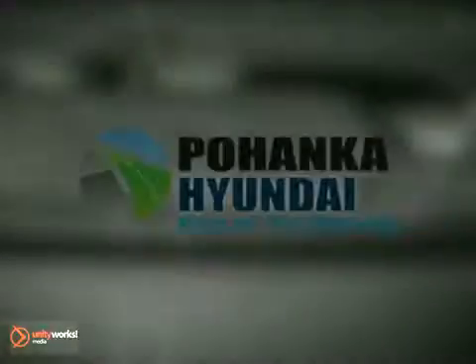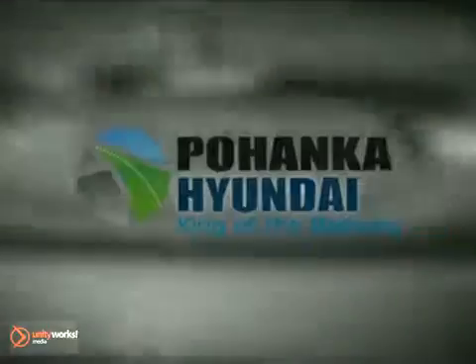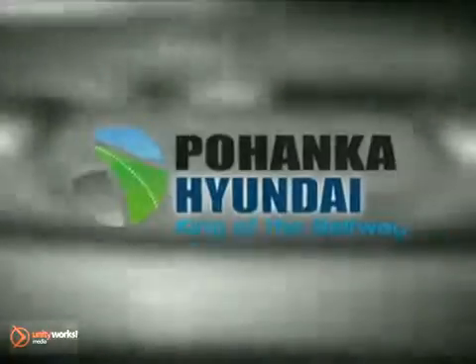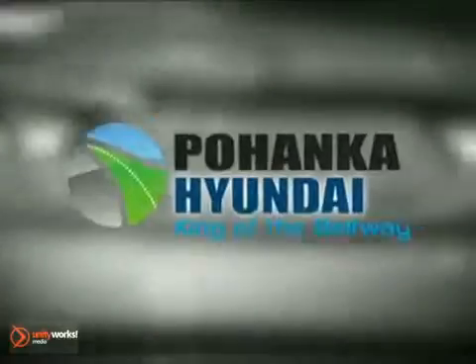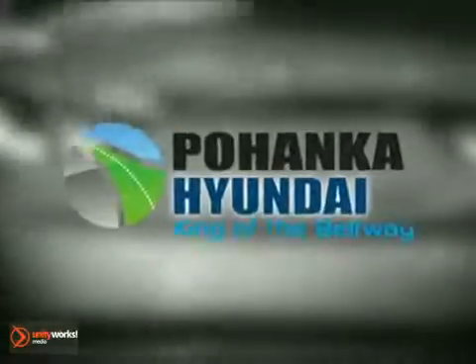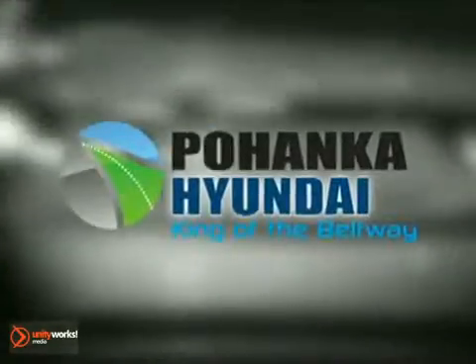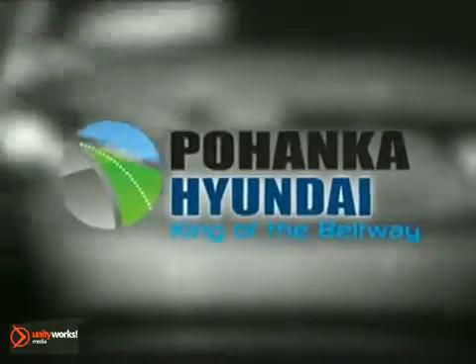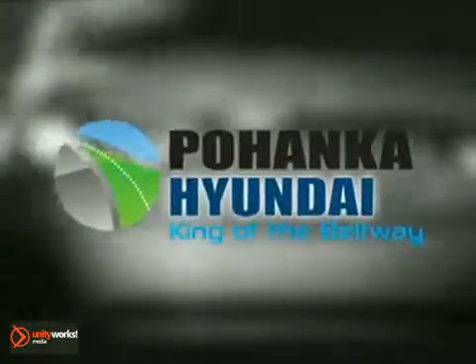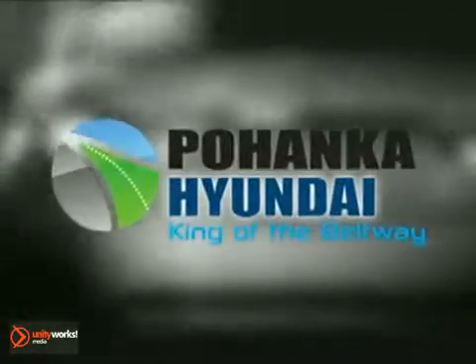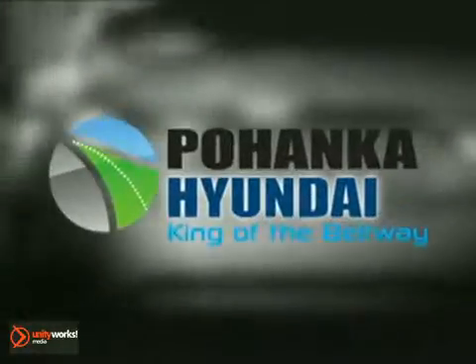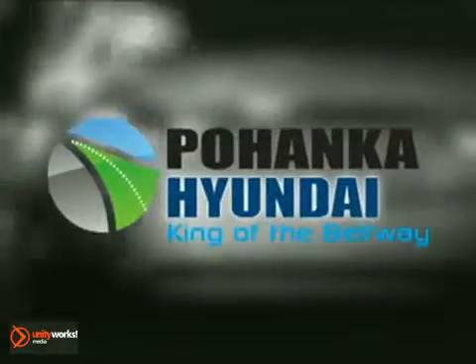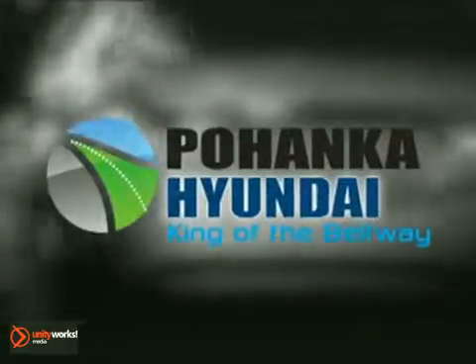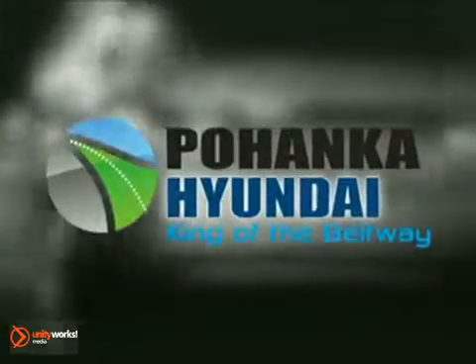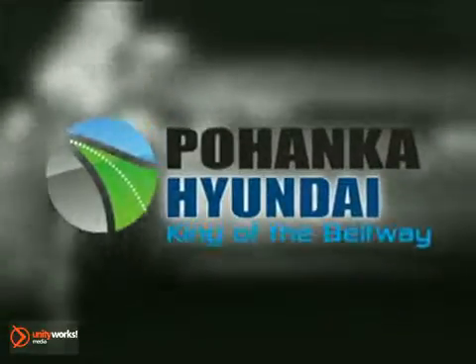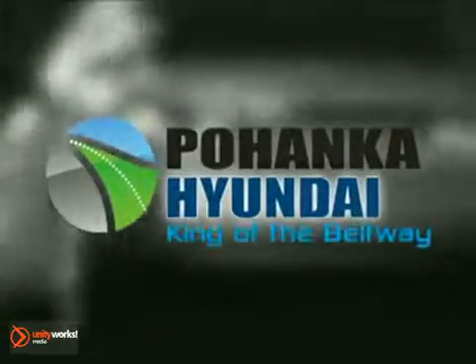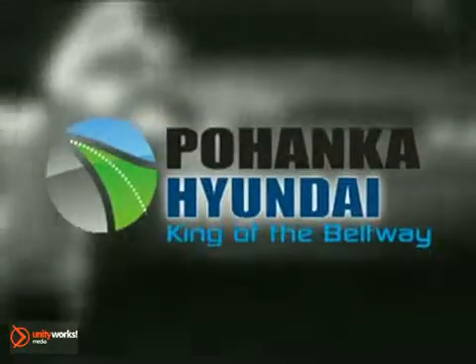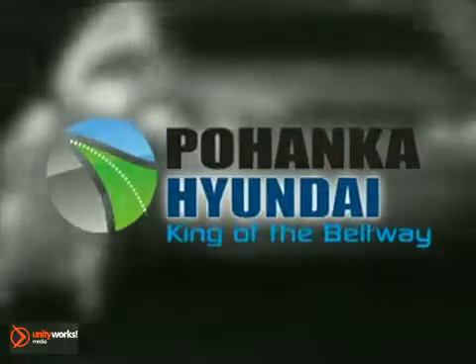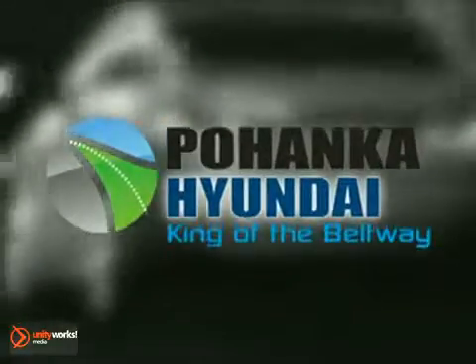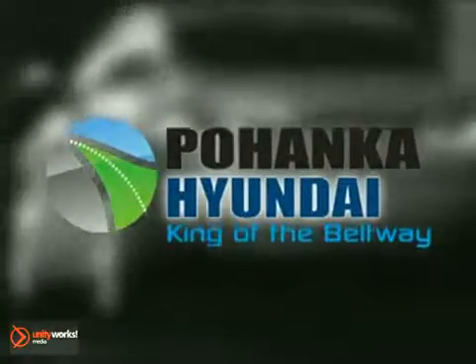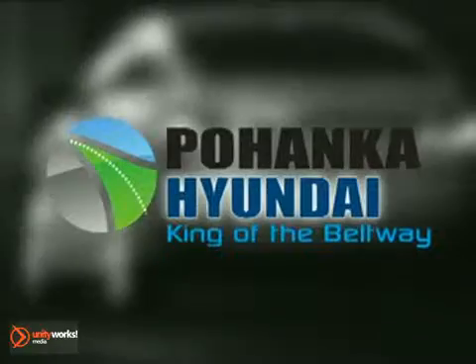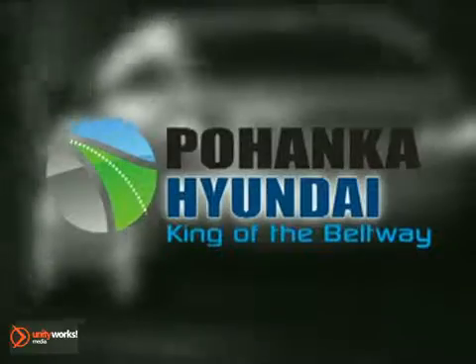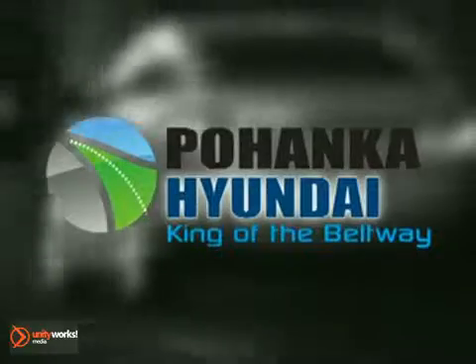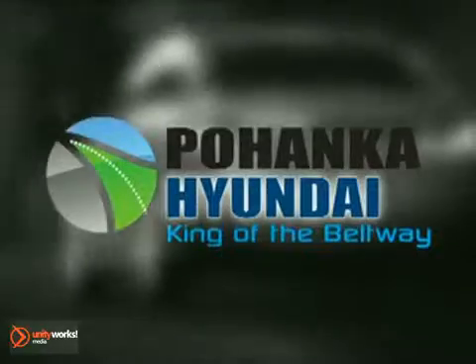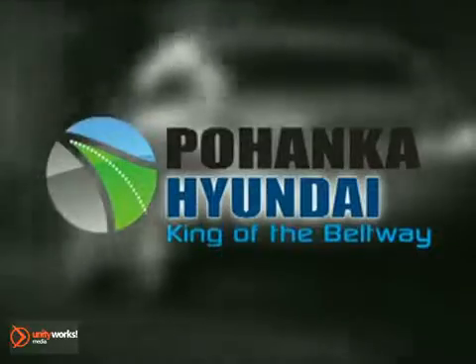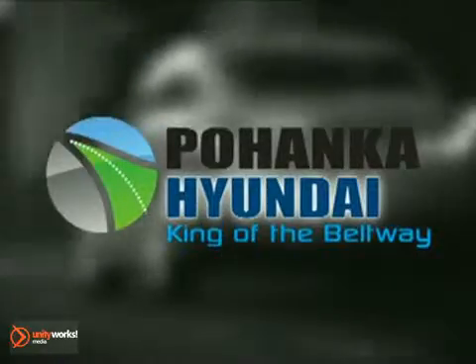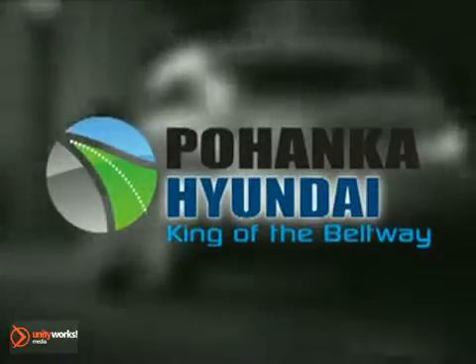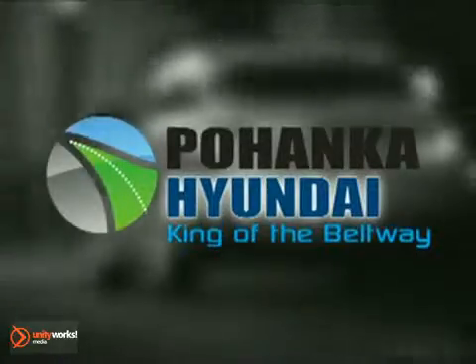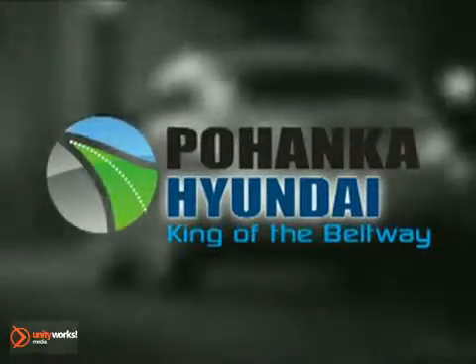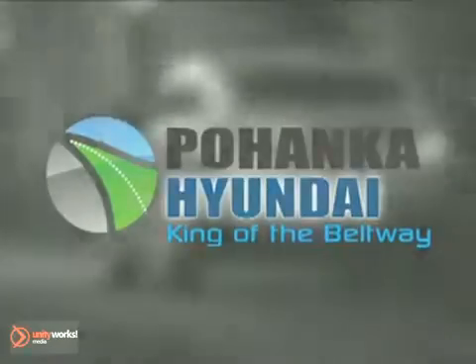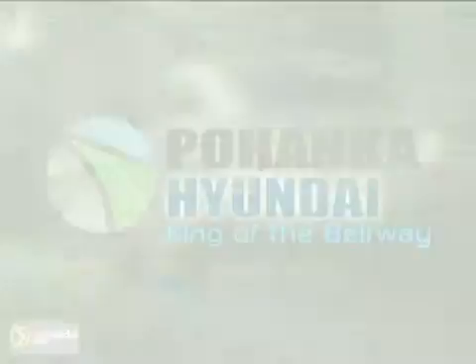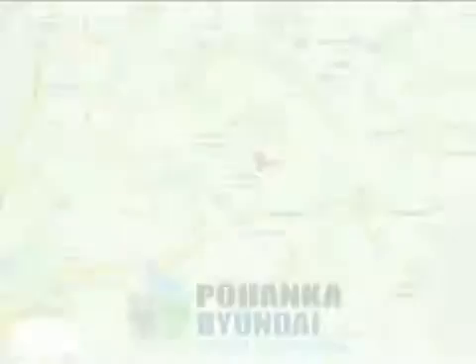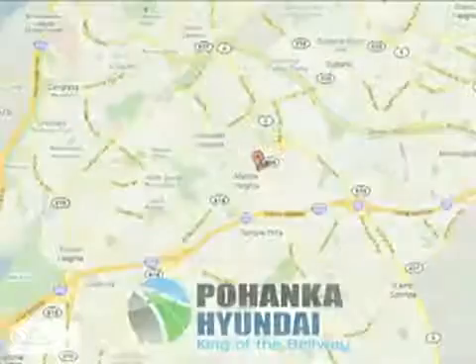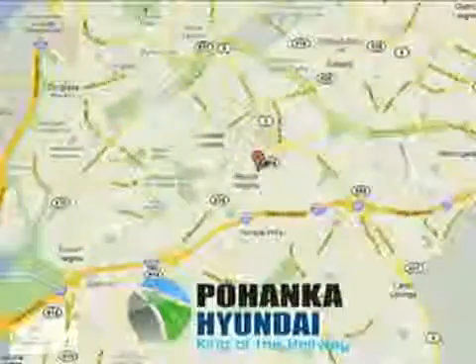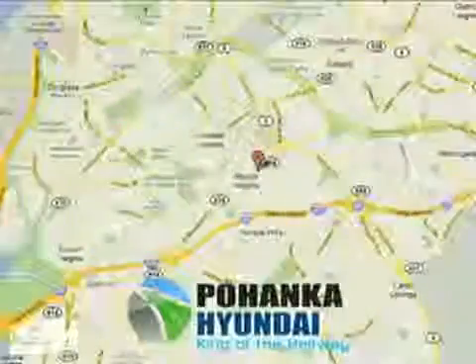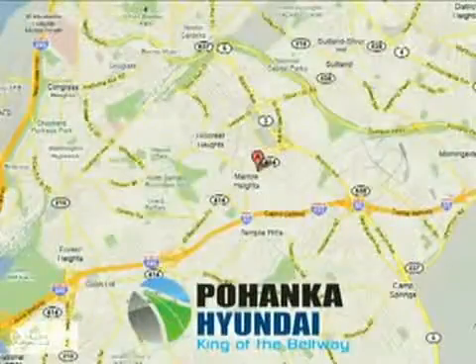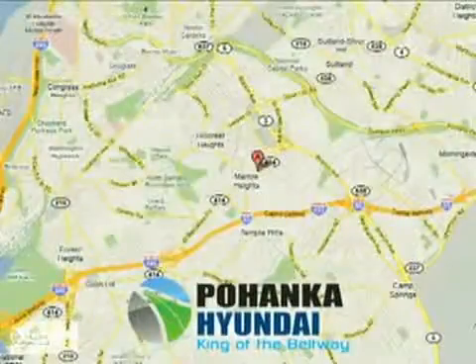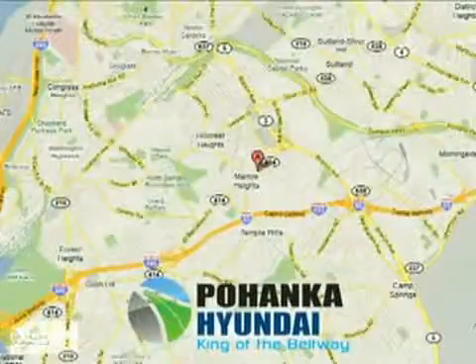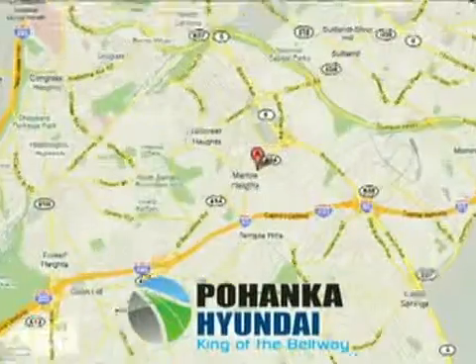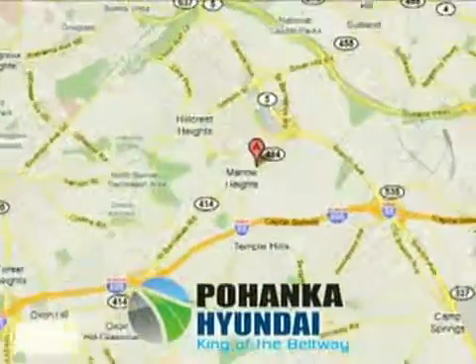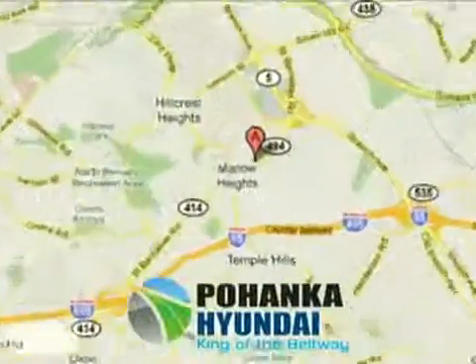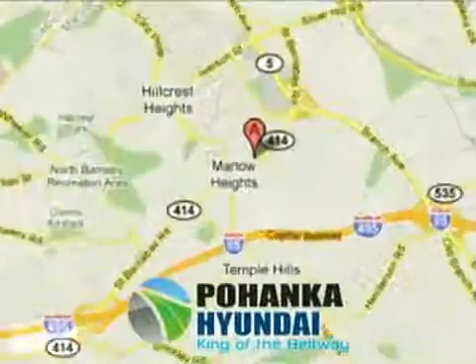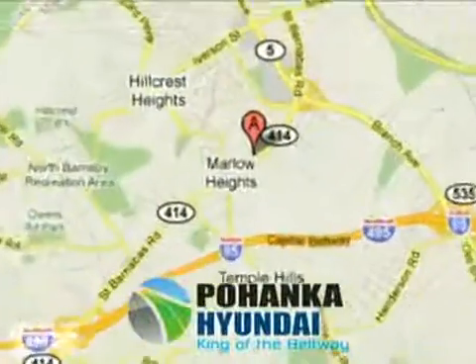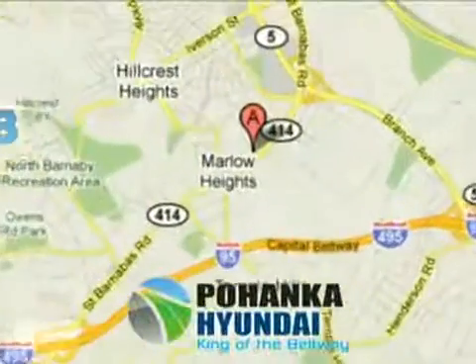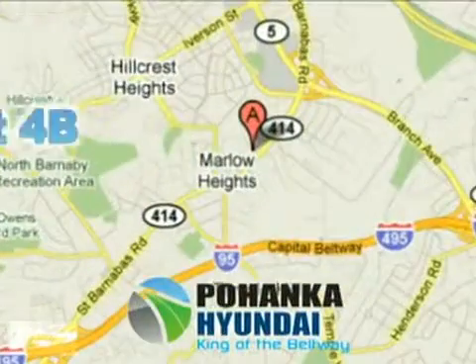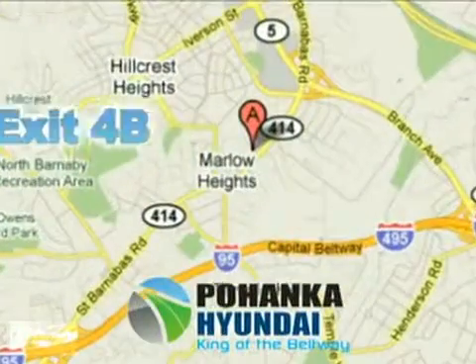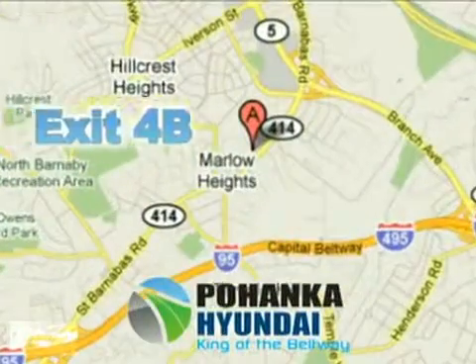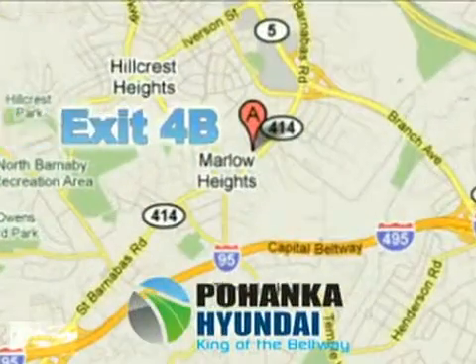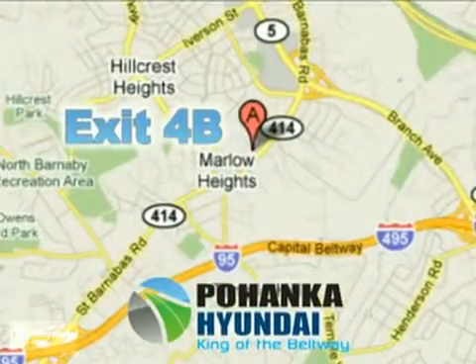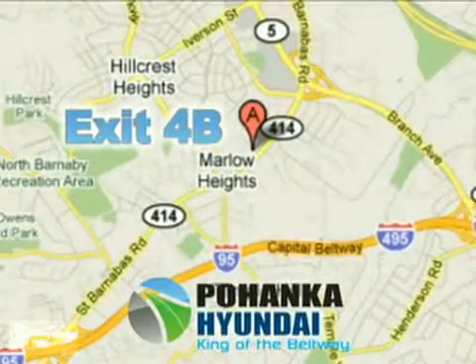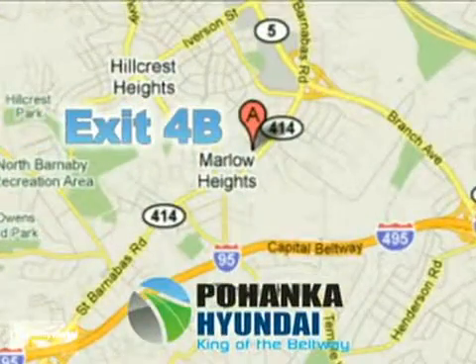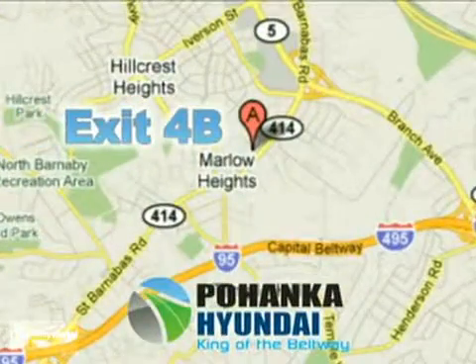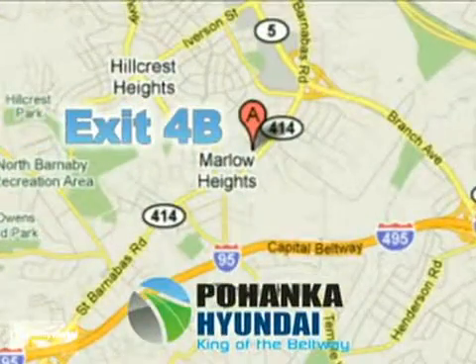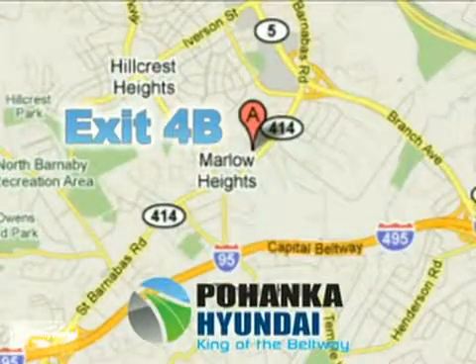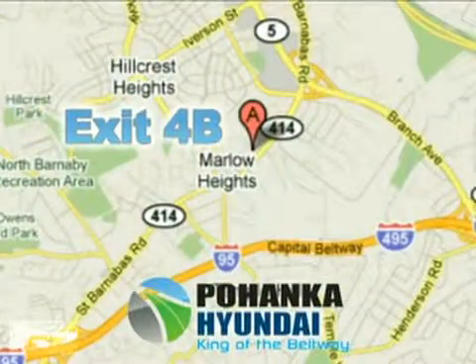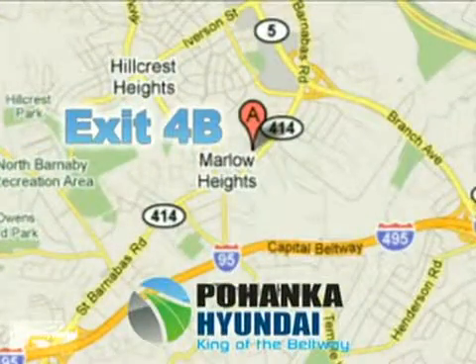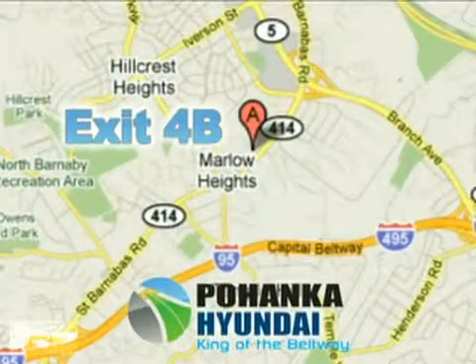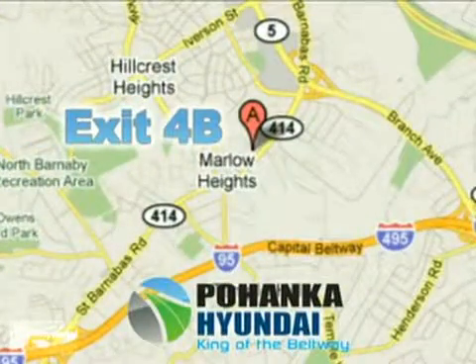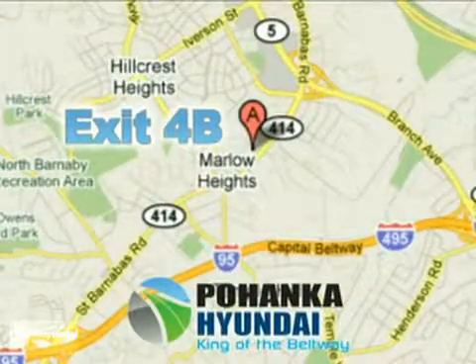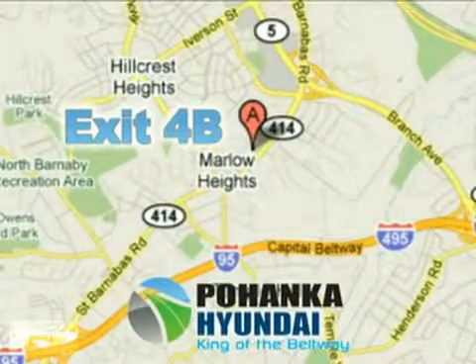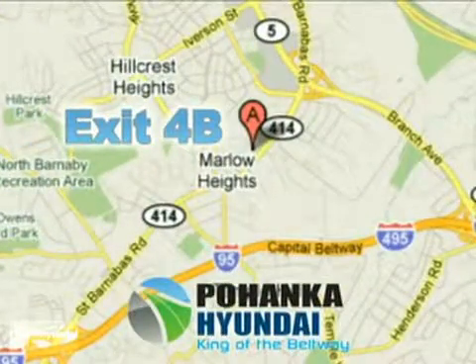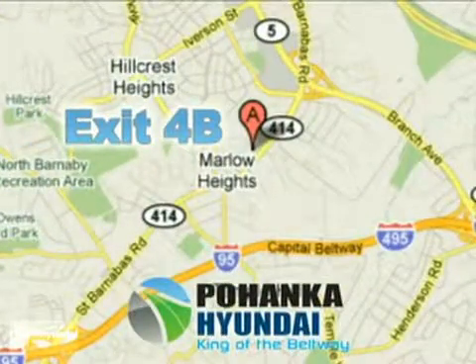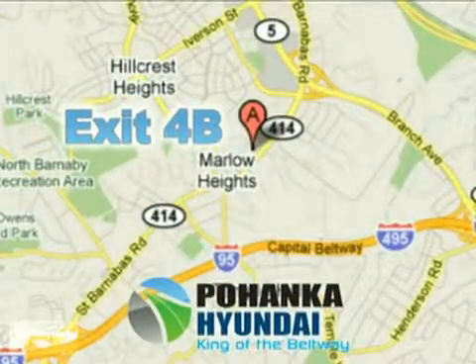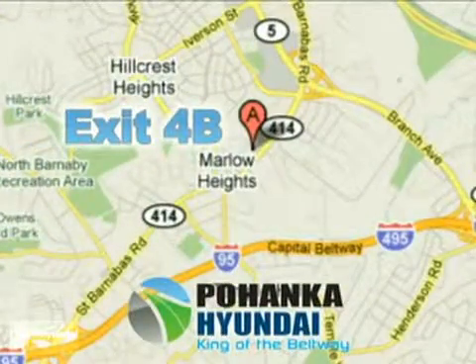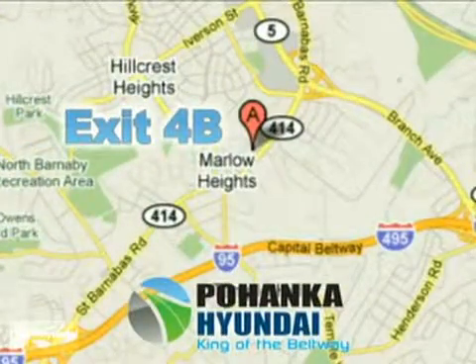Visit Pohenka Hyundai, King of the Beltway, today. We're conveniently located on the Capital Beltway at exit 4B.